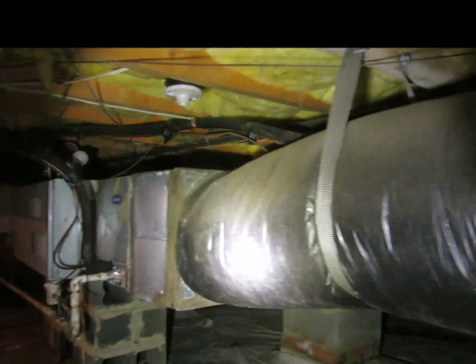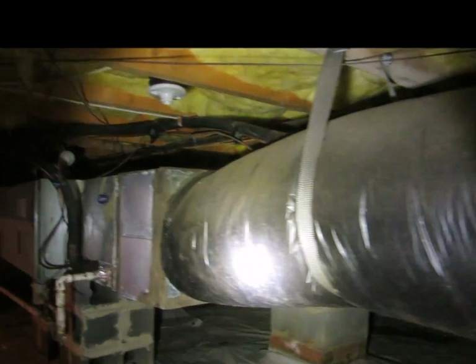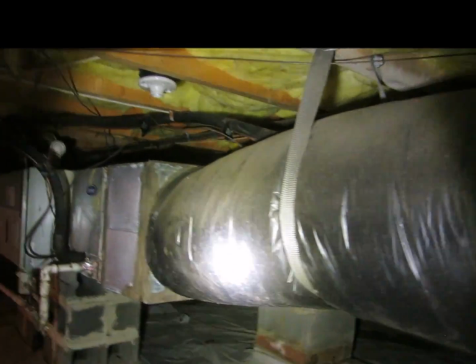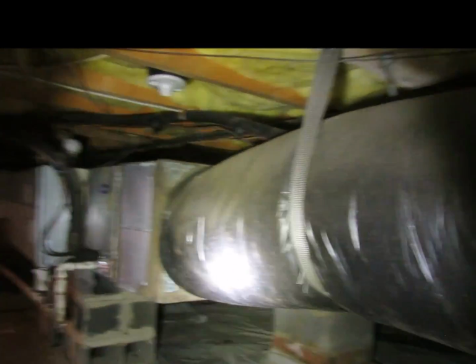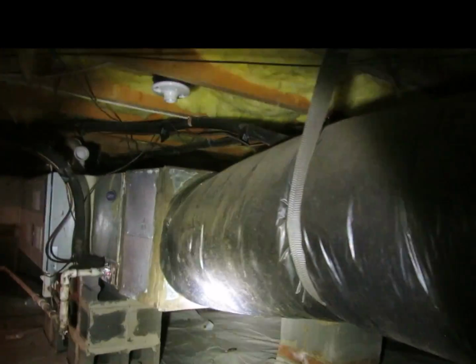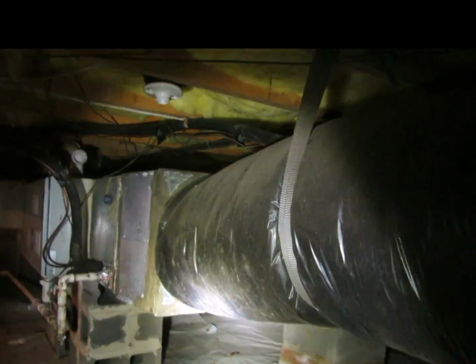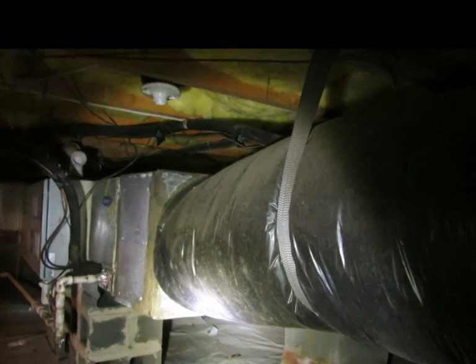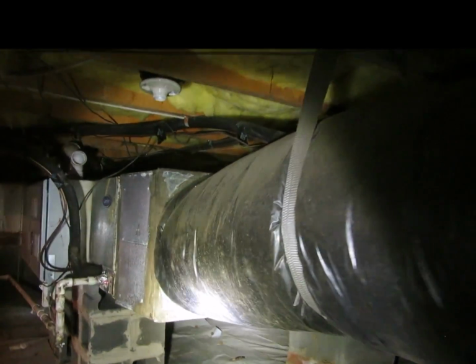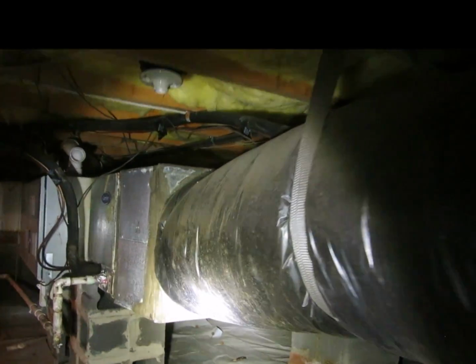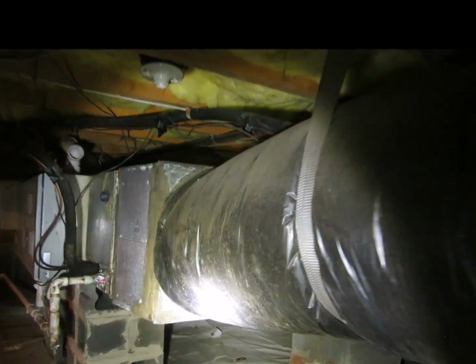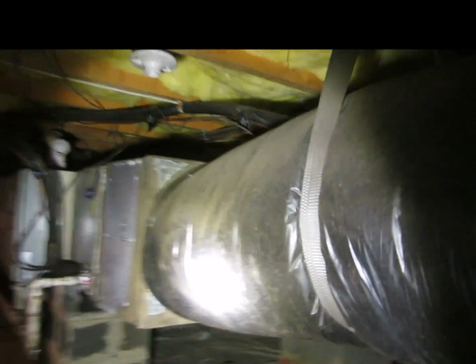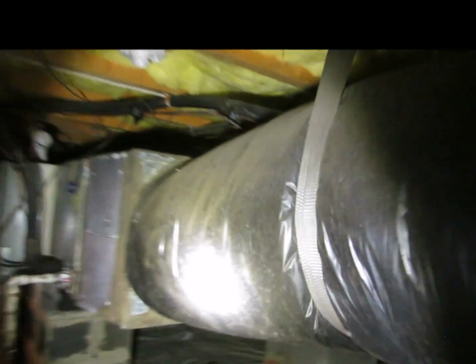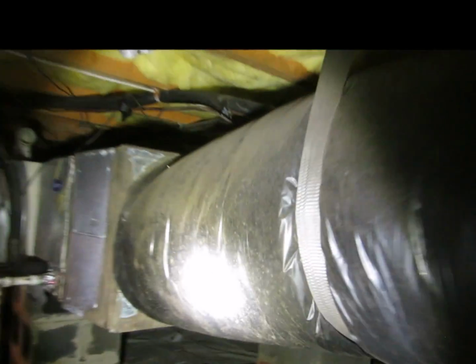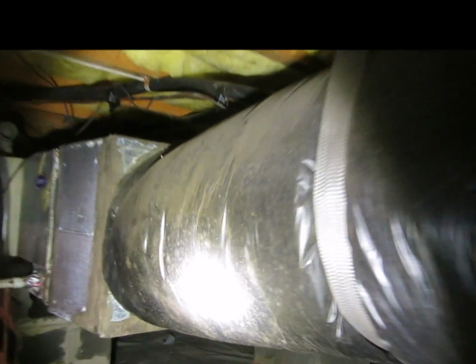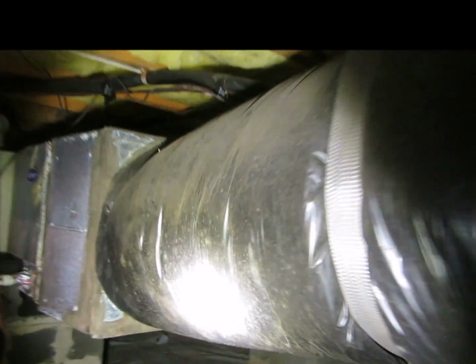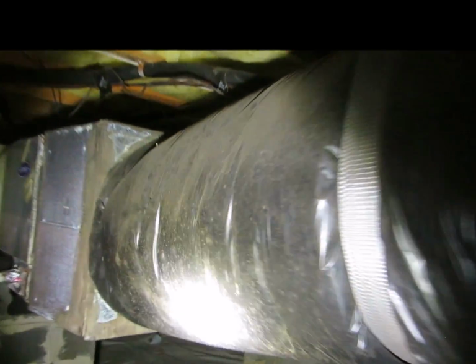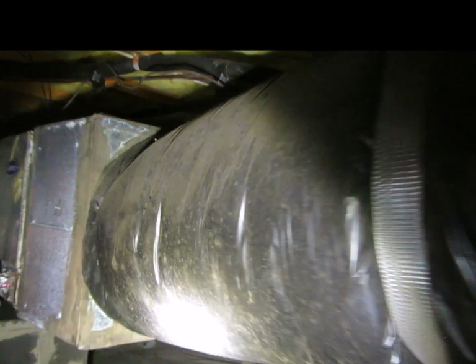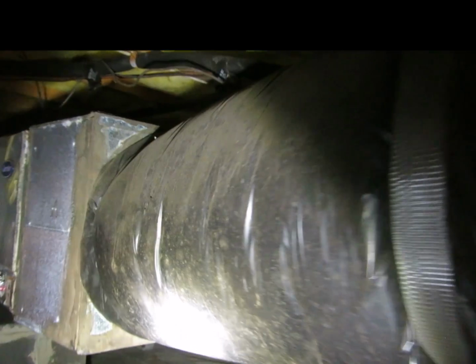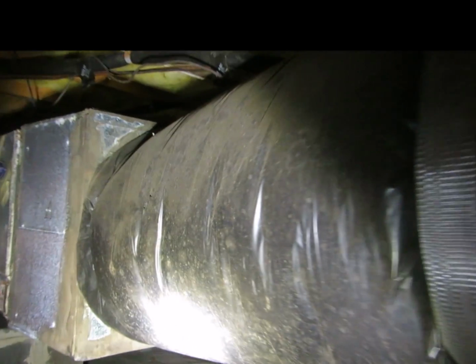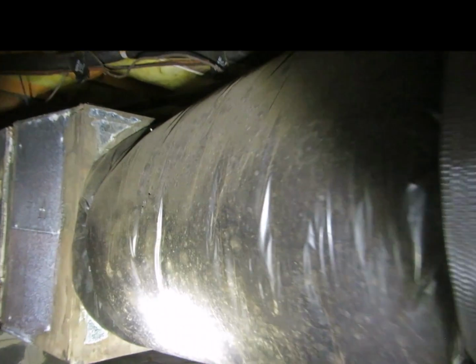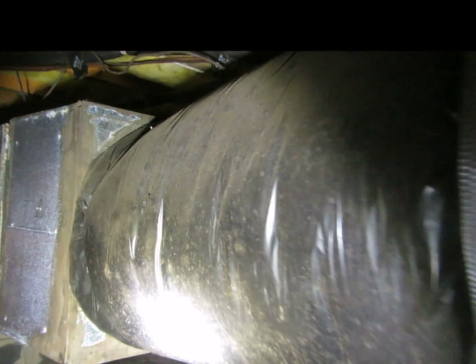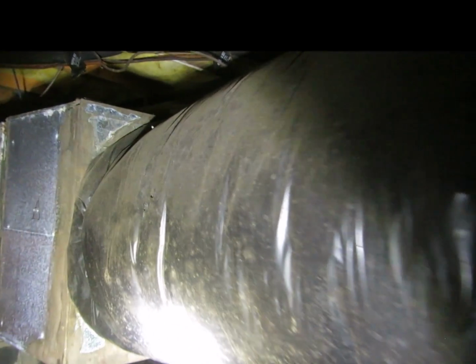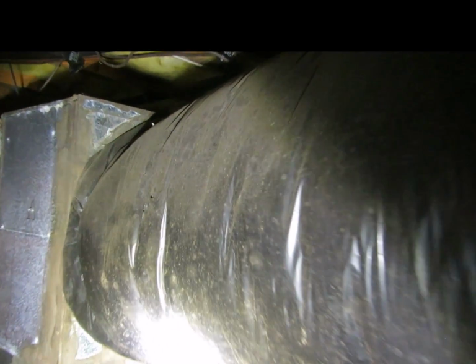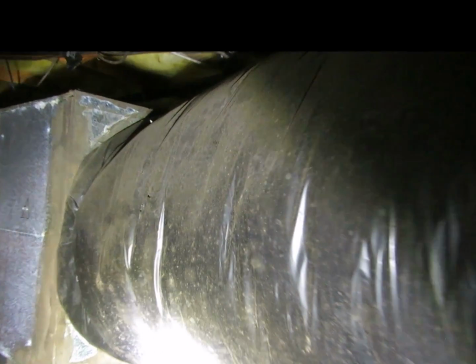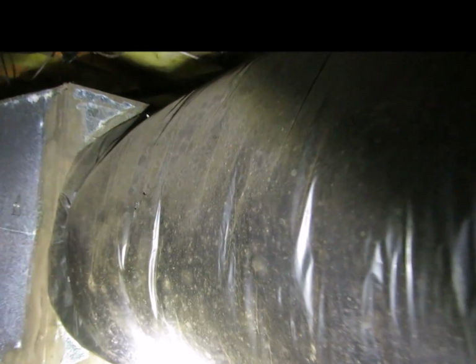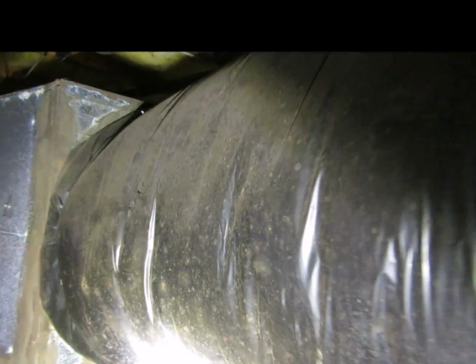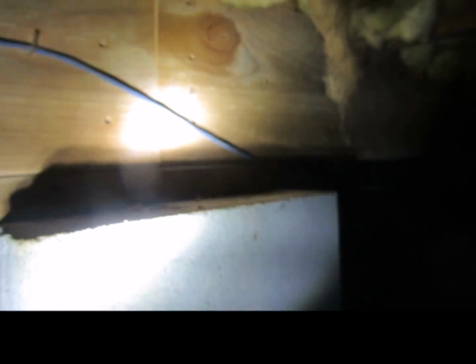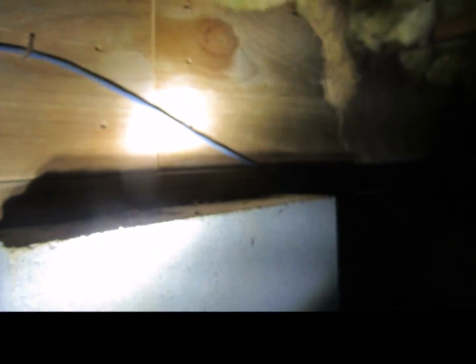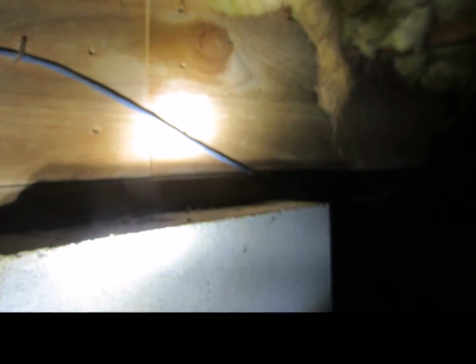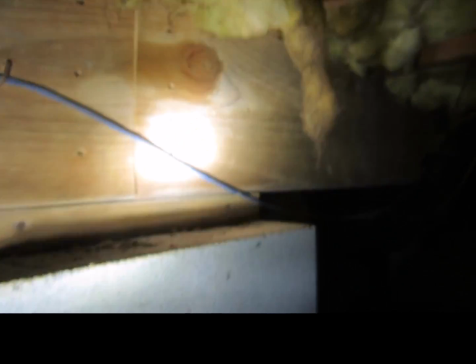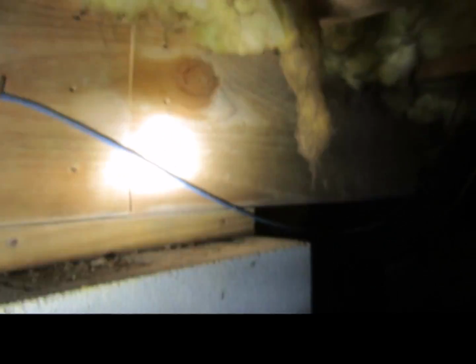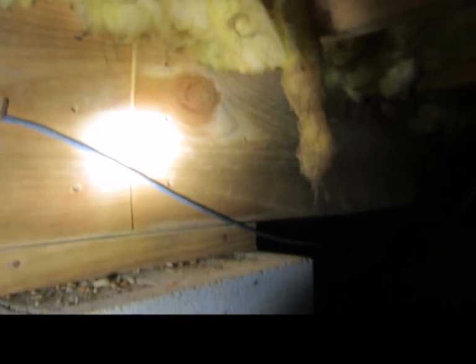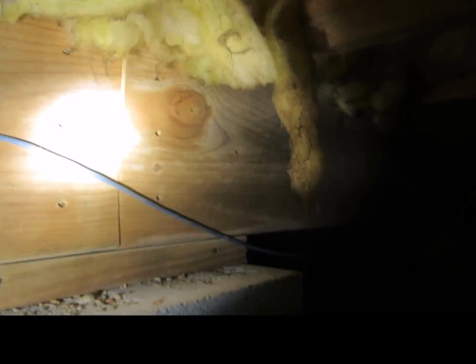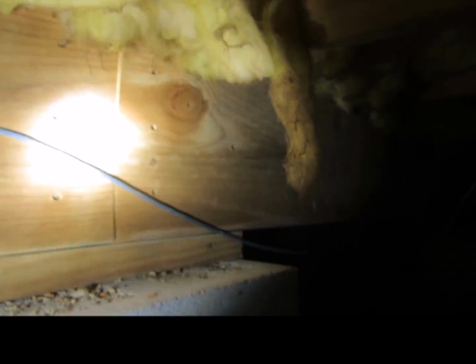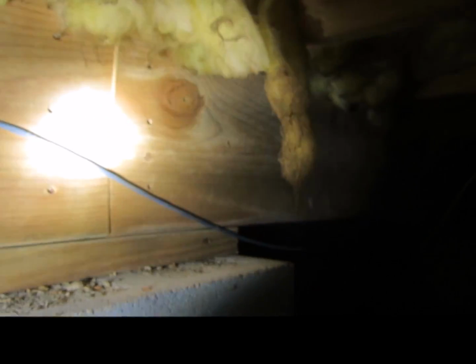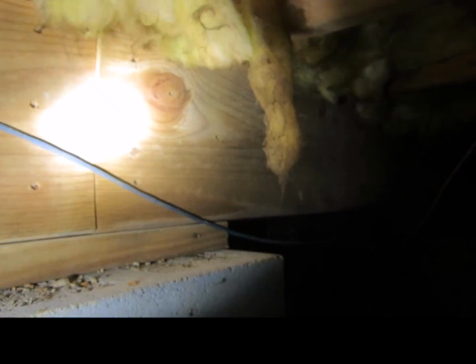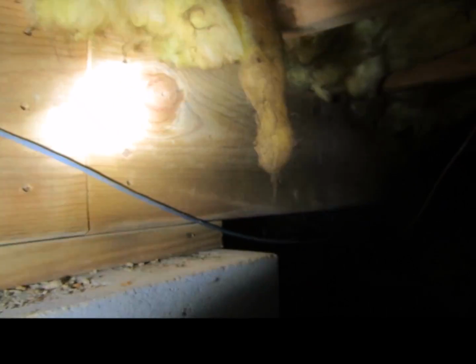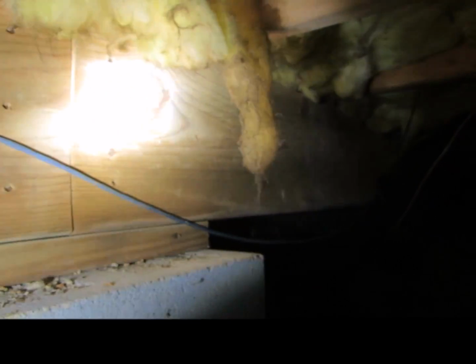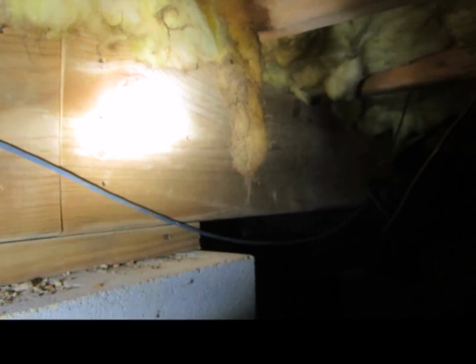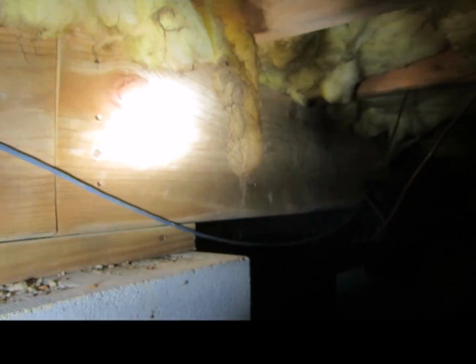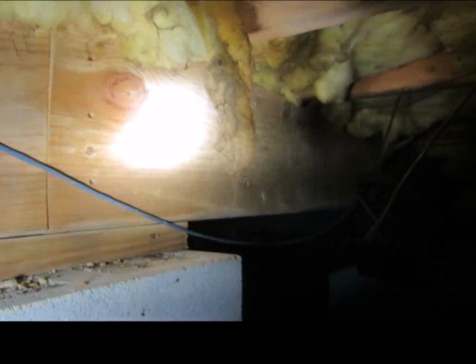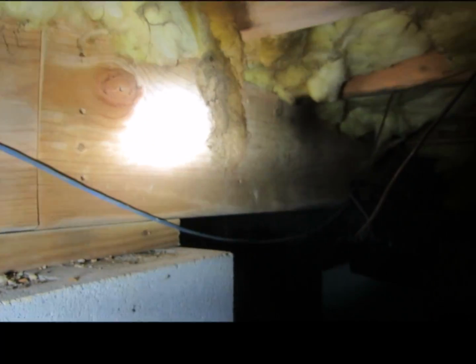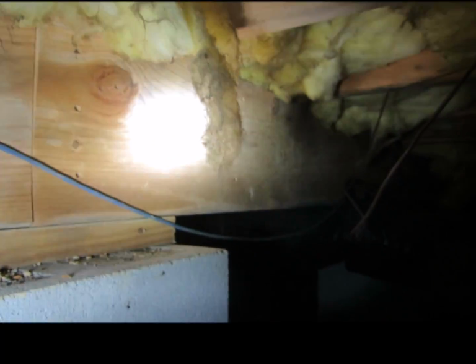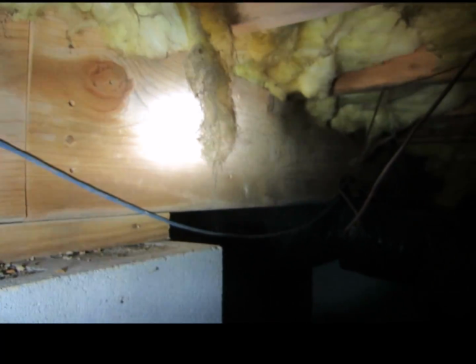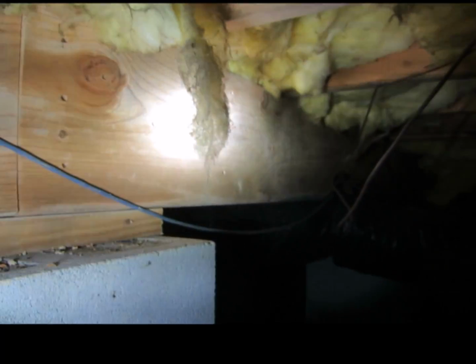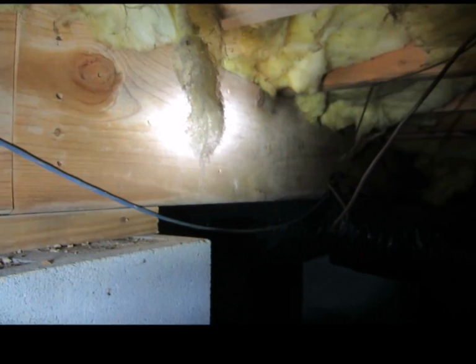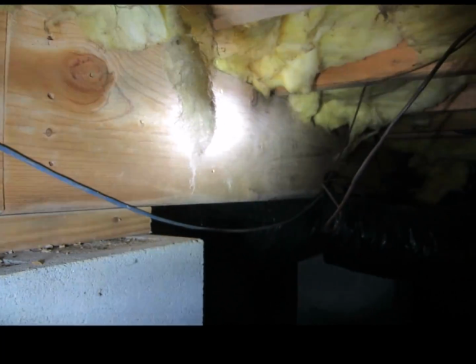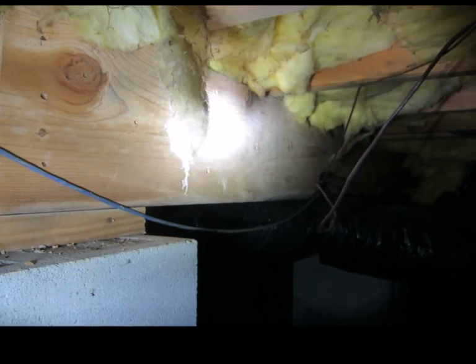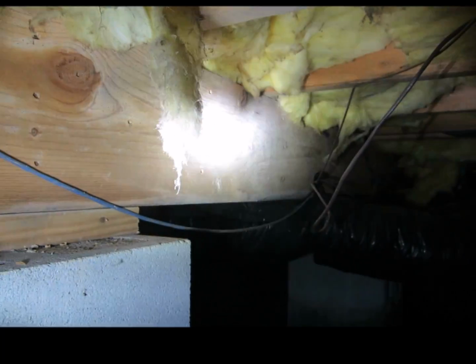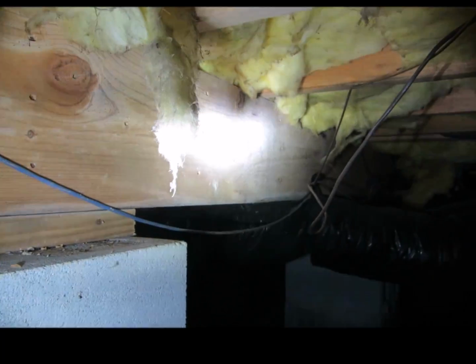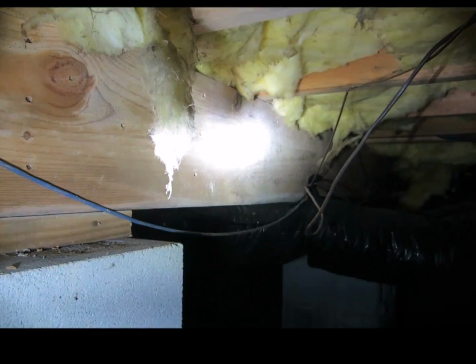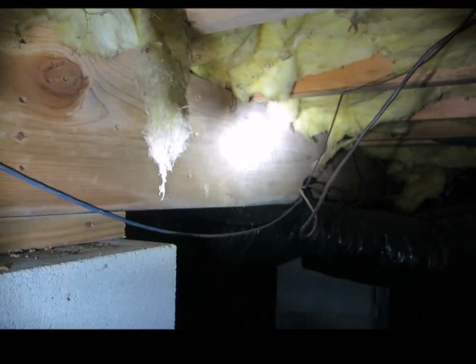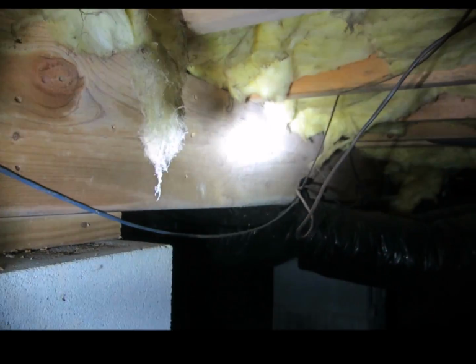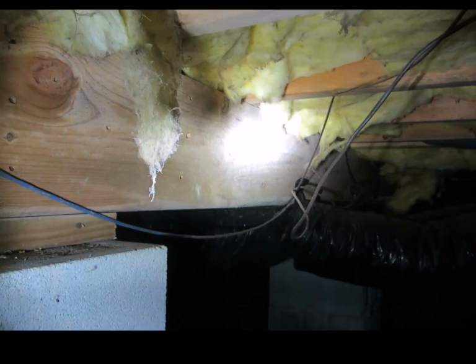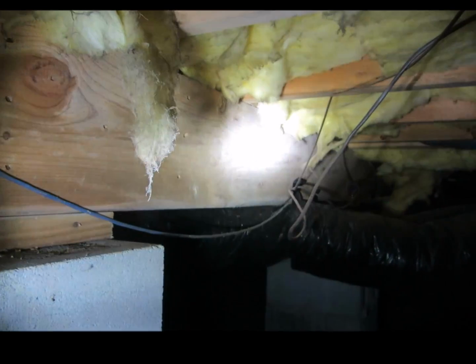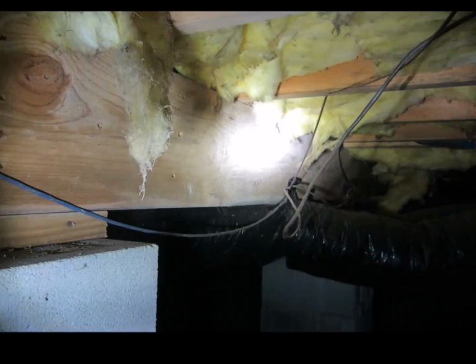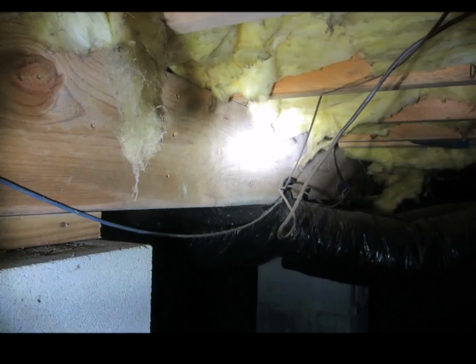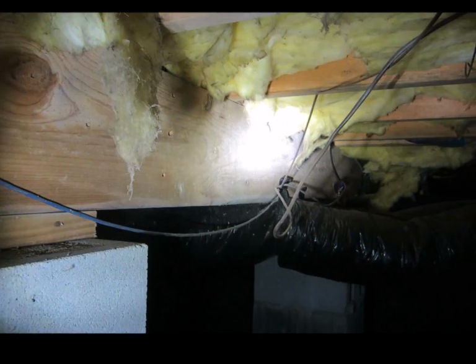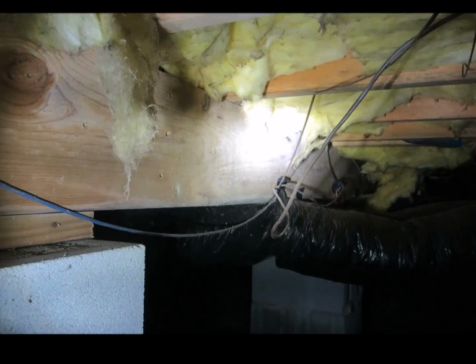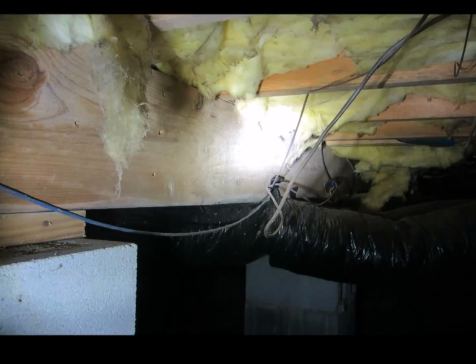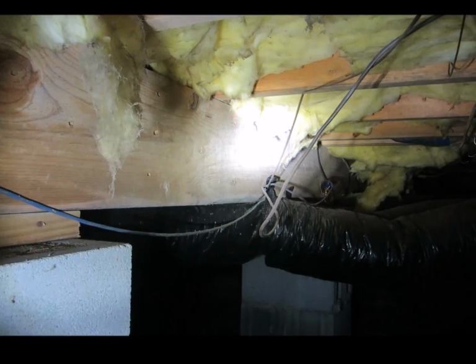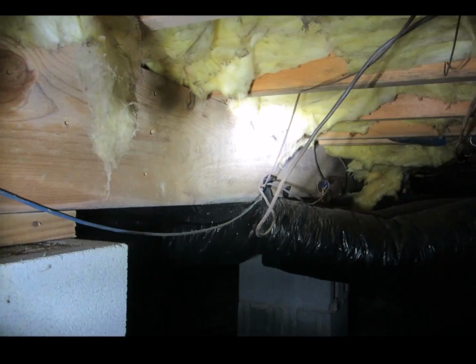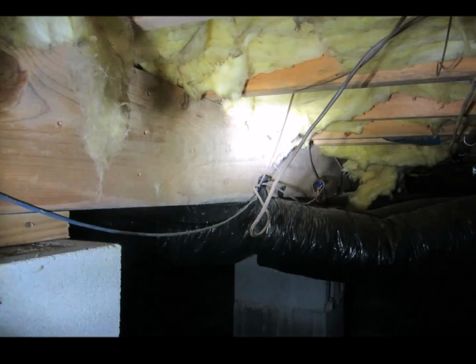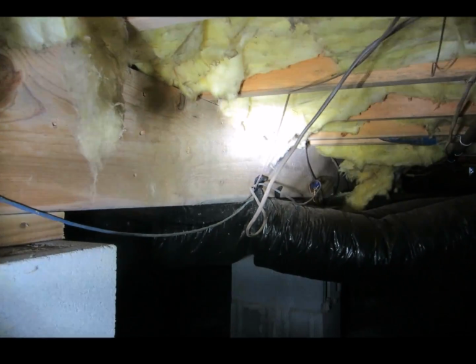There is extensive mold growth on the ducts, and mold growth is creeping up the main beam.